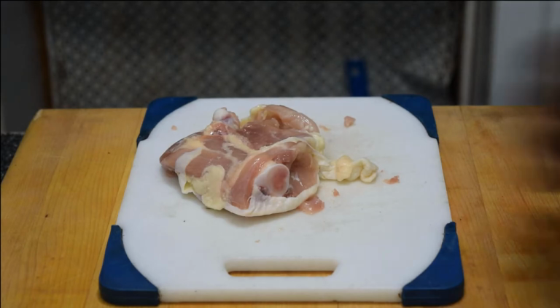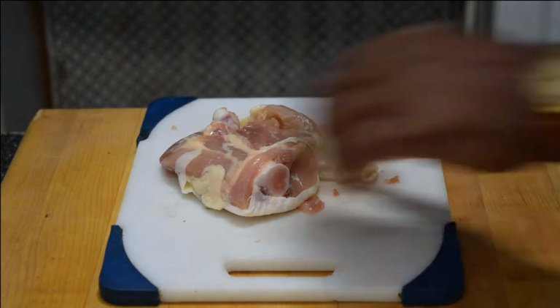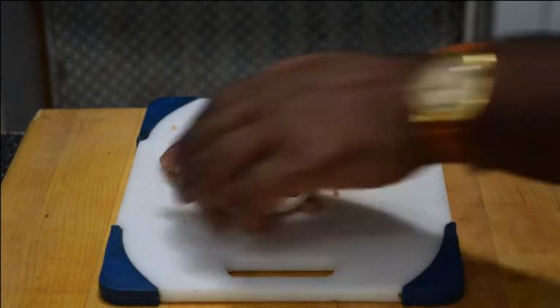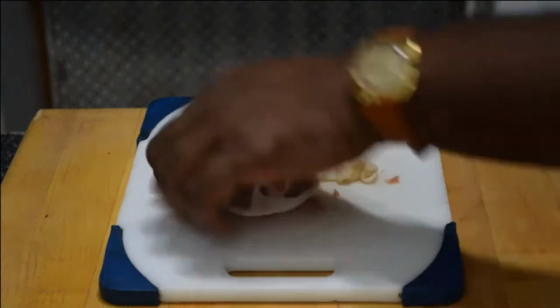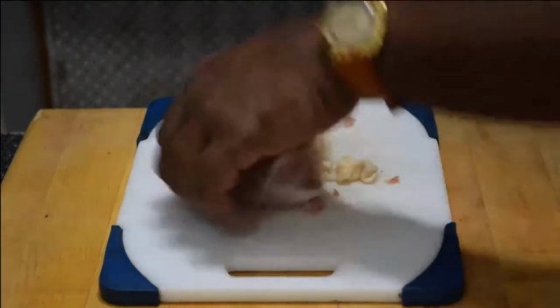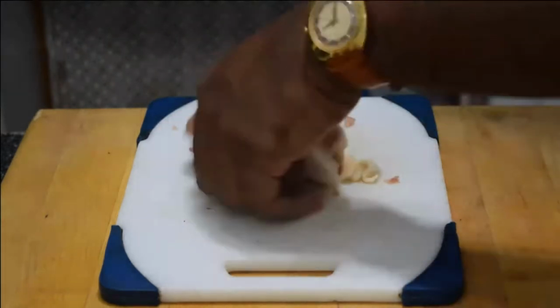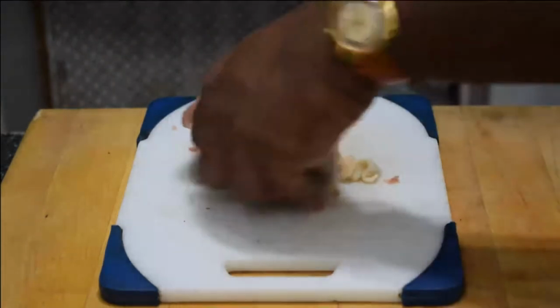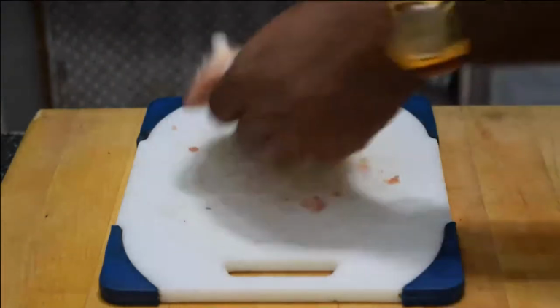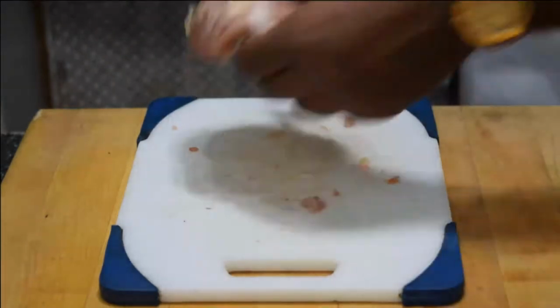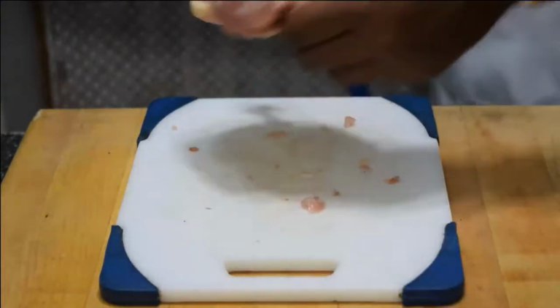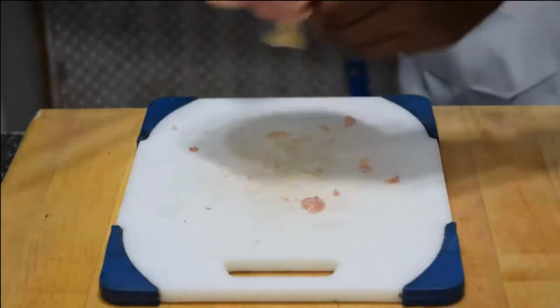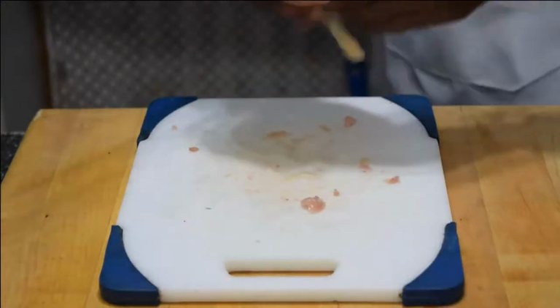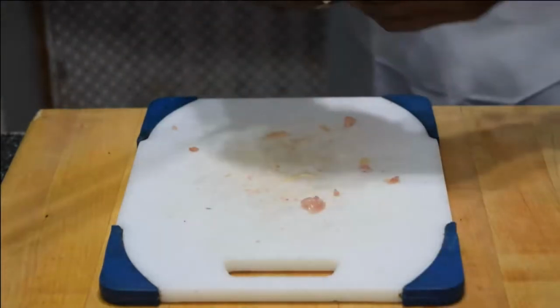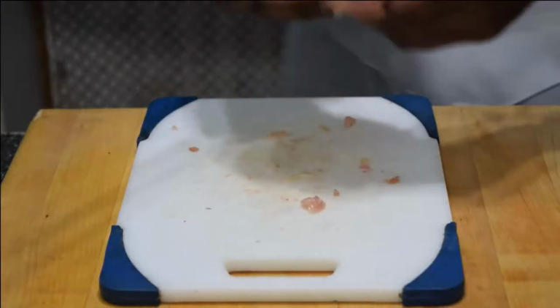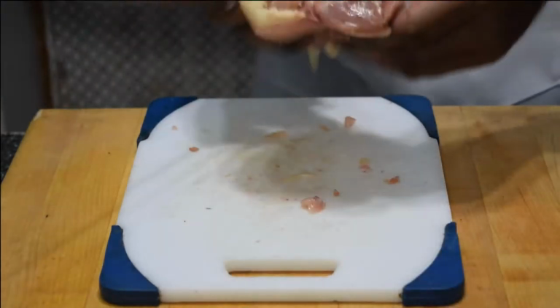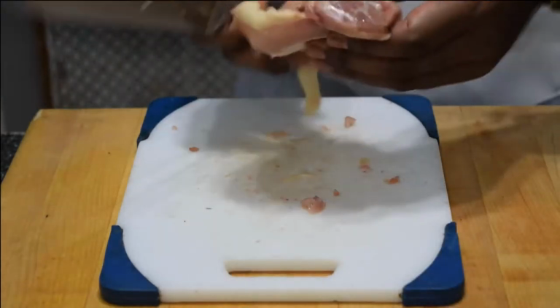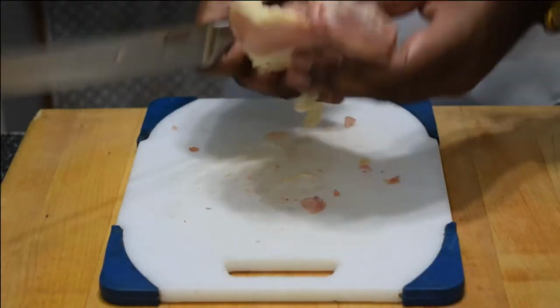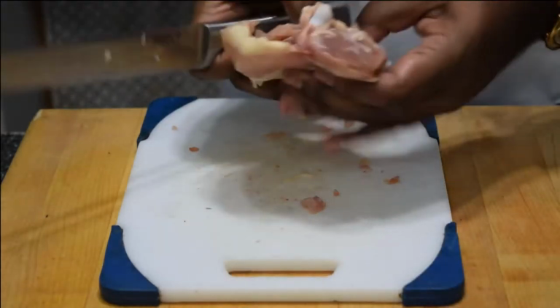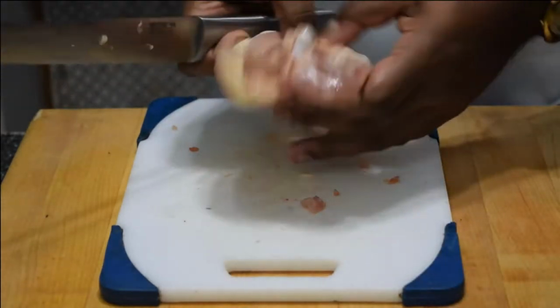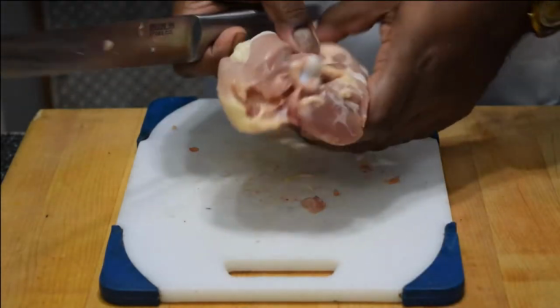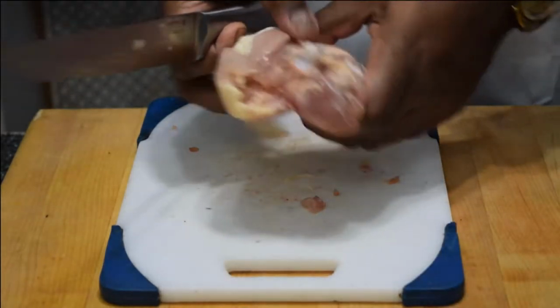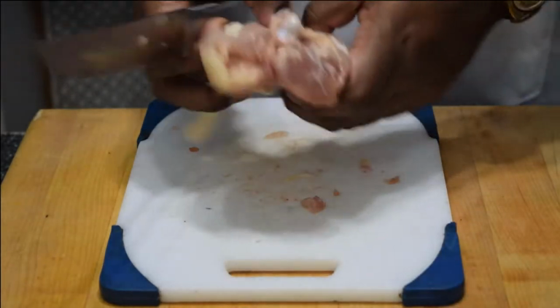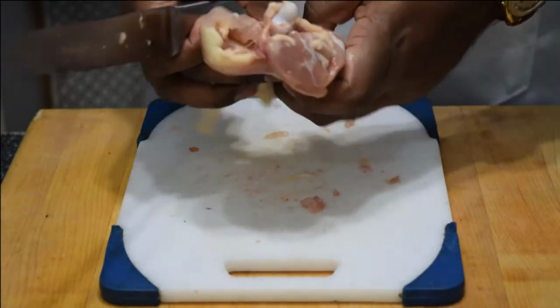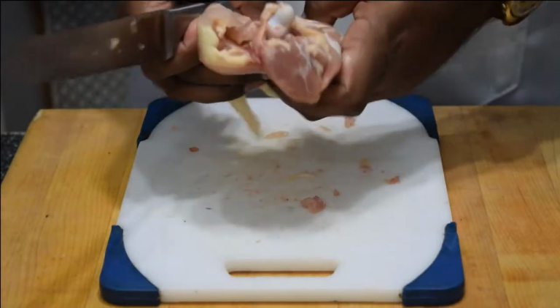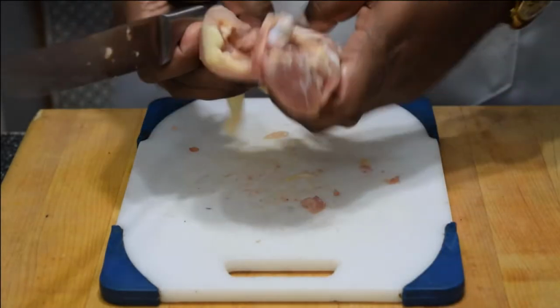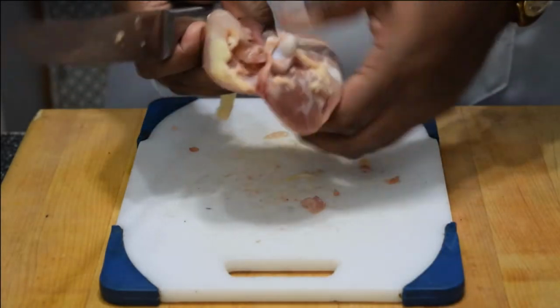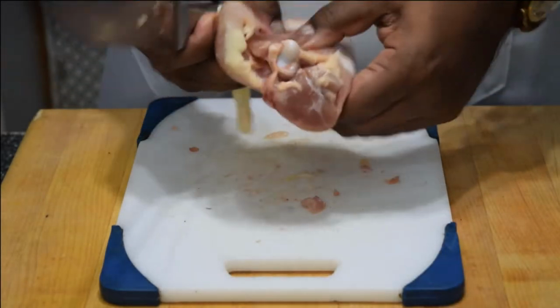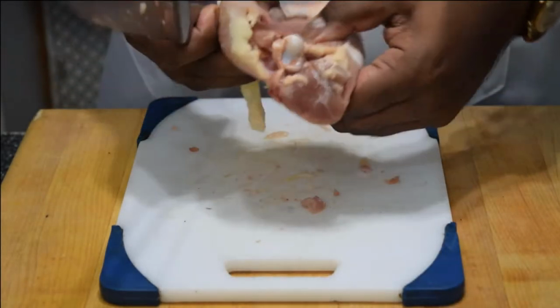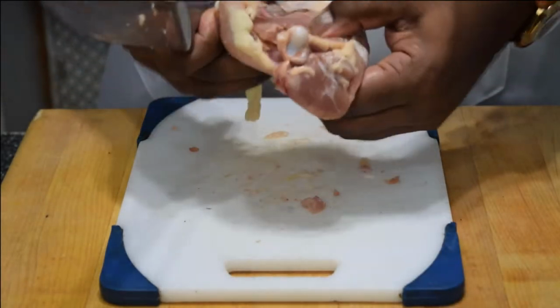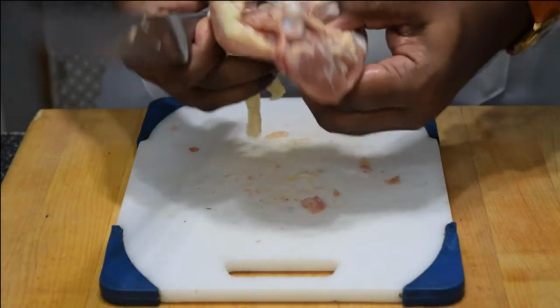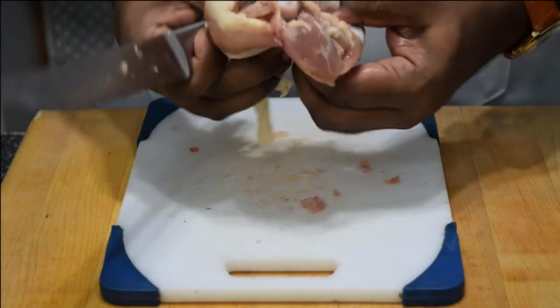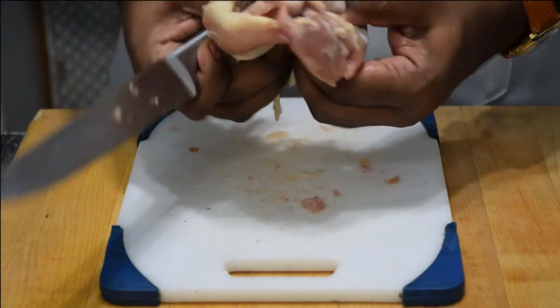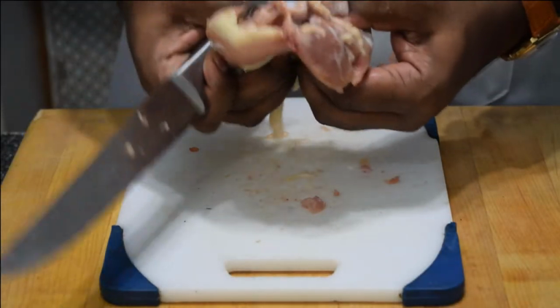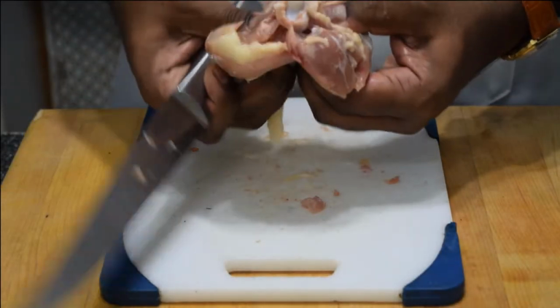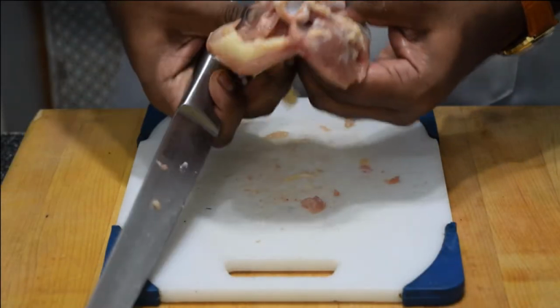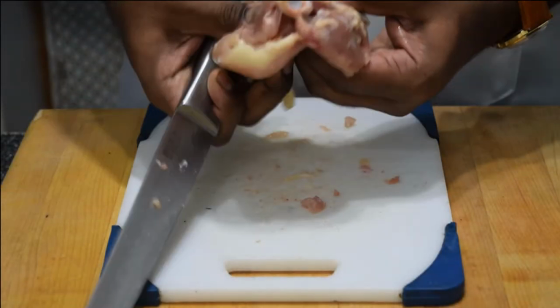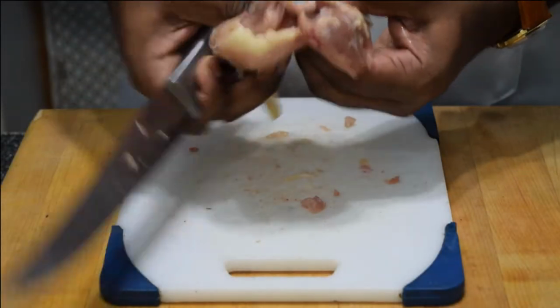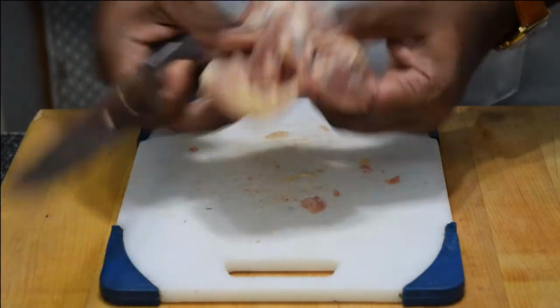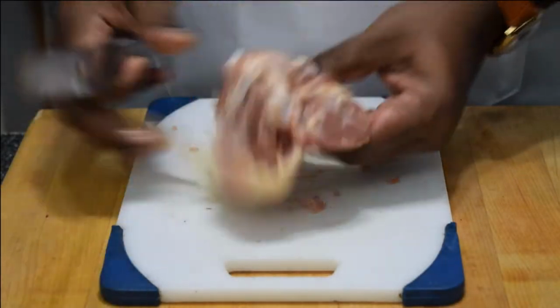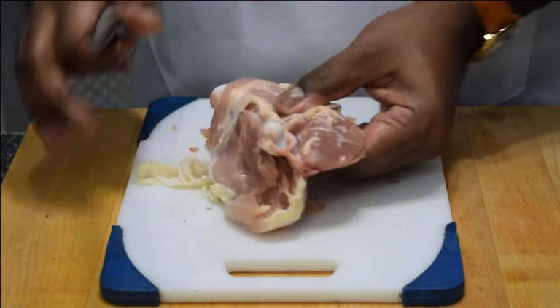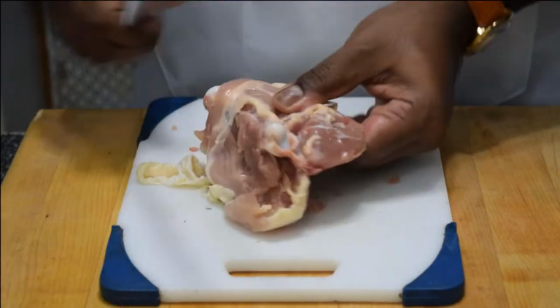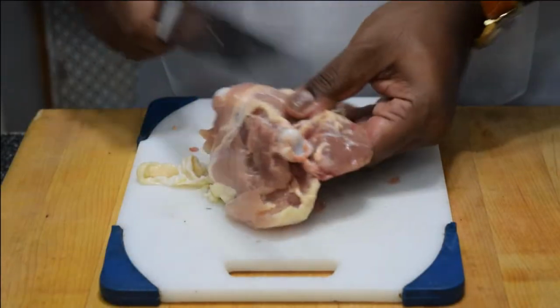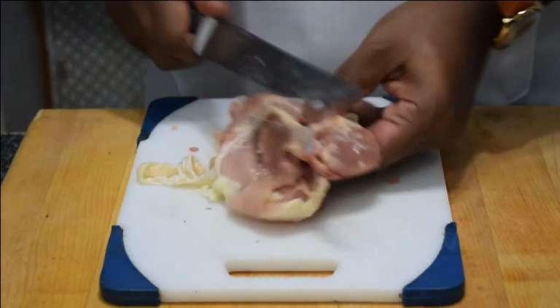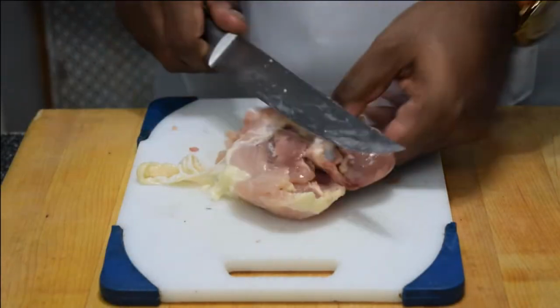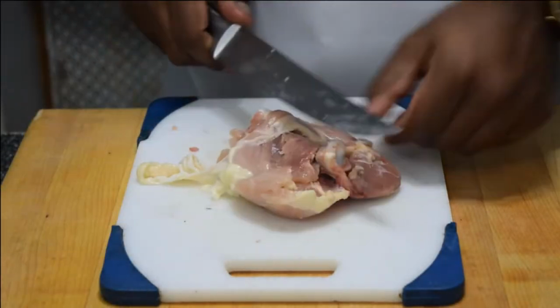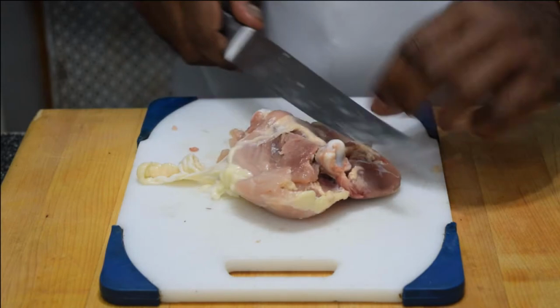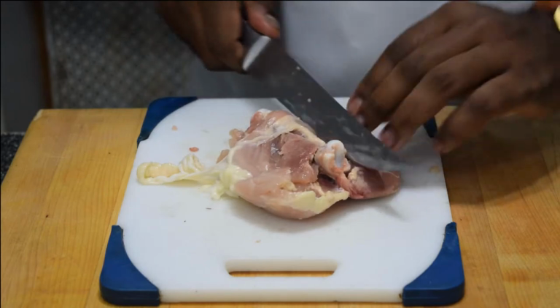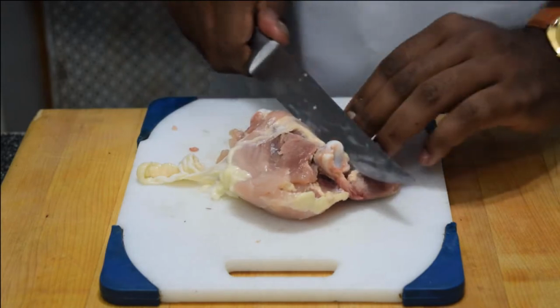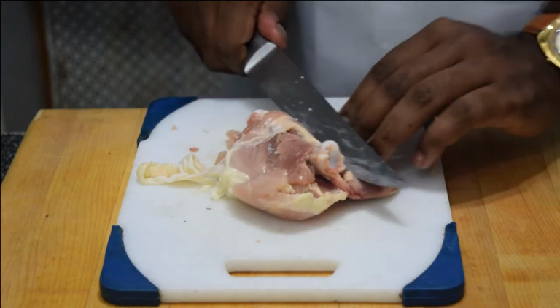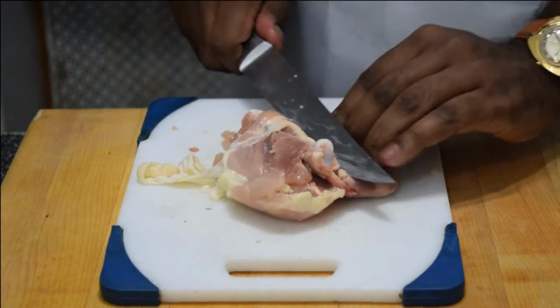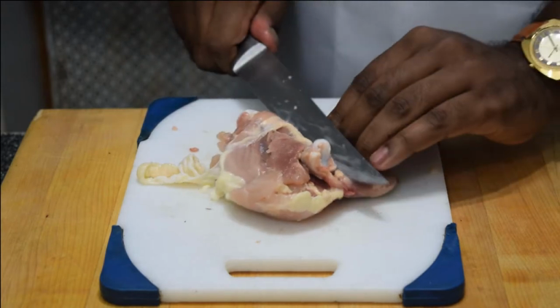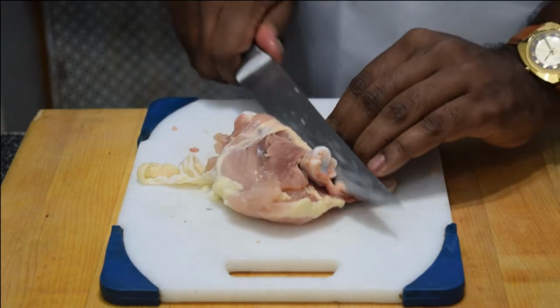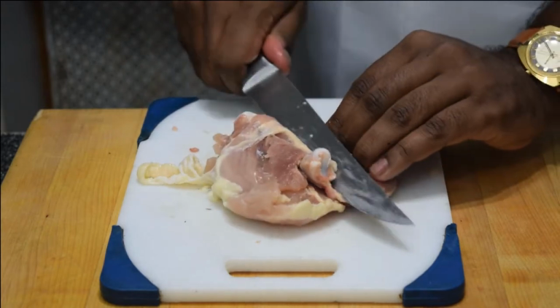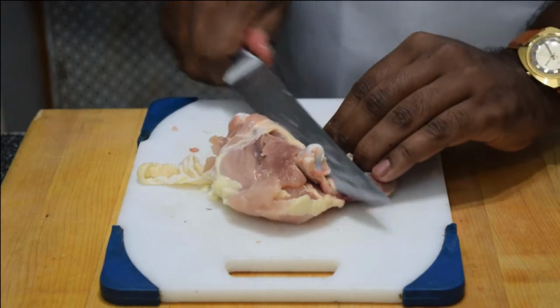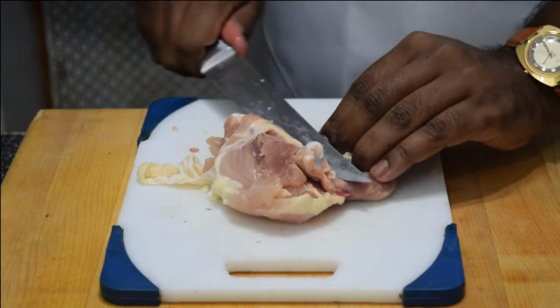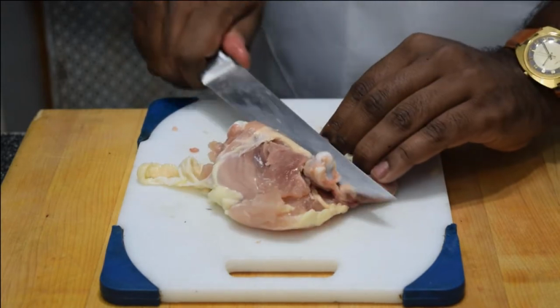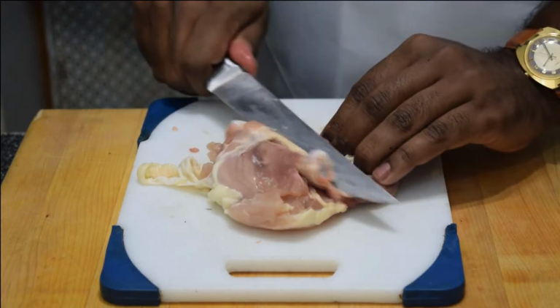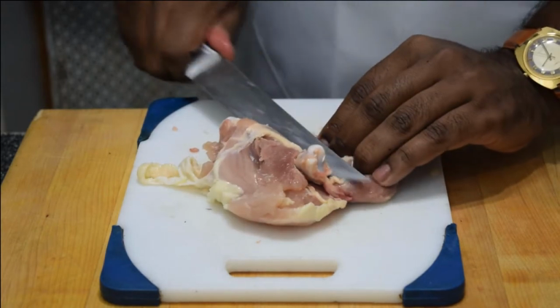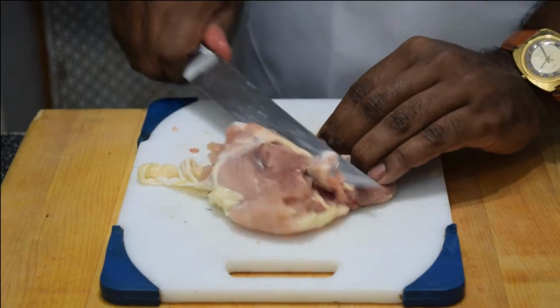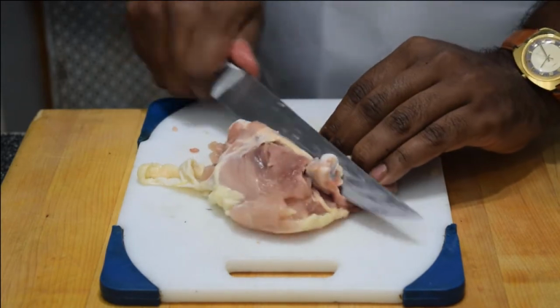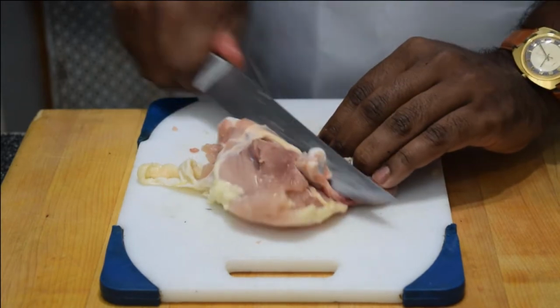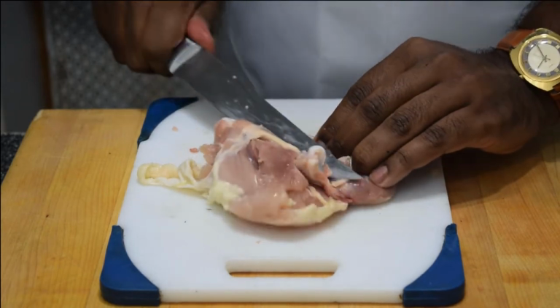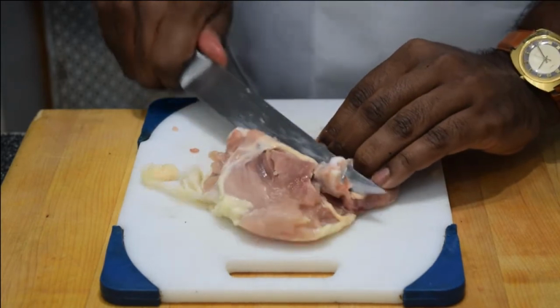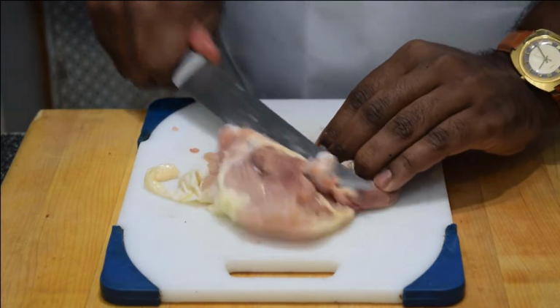Chicken pot pie does not miss. Literally everybody loves it and I'm gonna show you how I make it for under eight bucks.